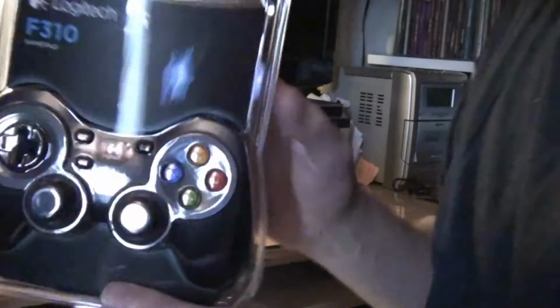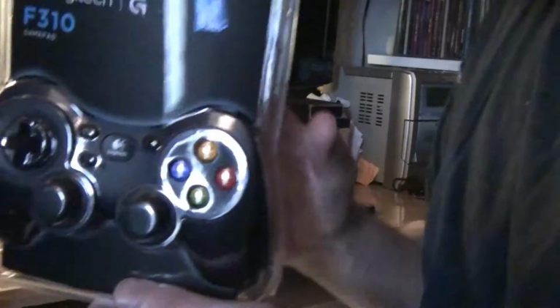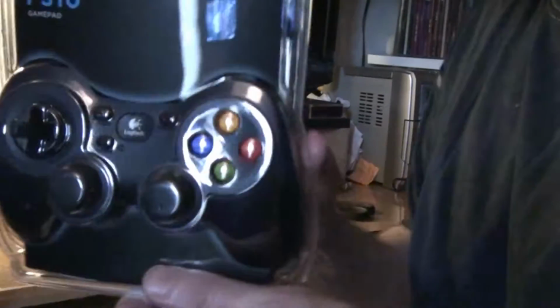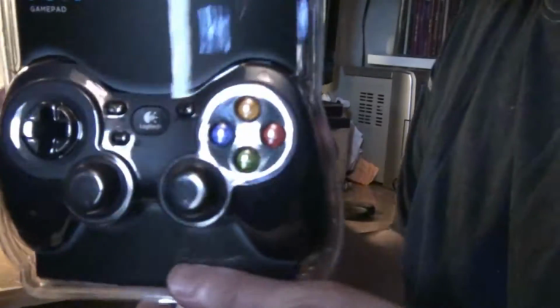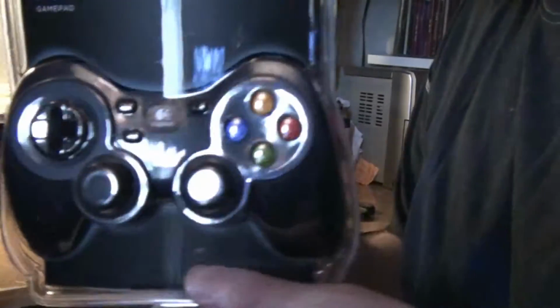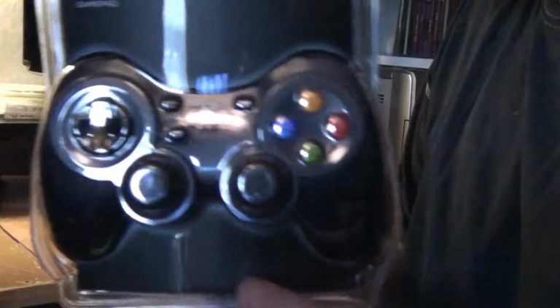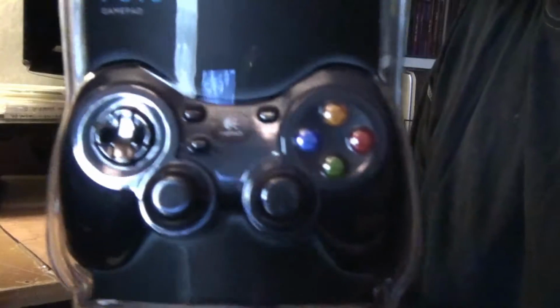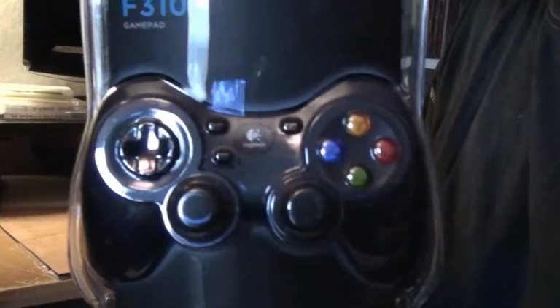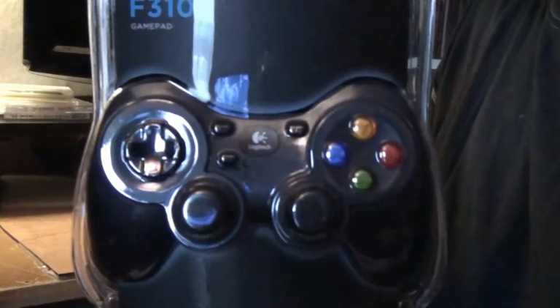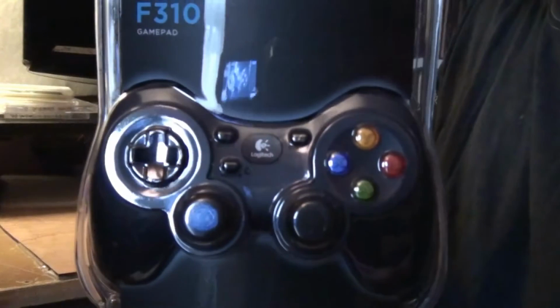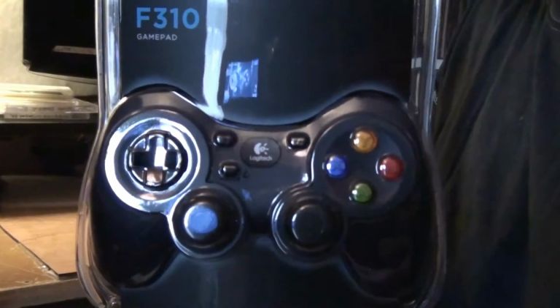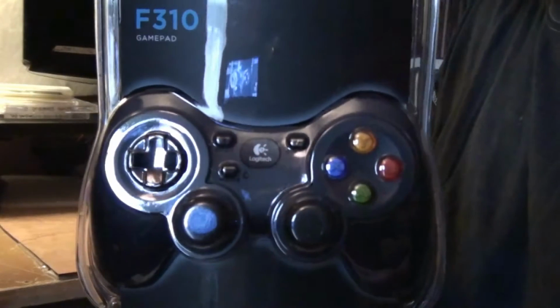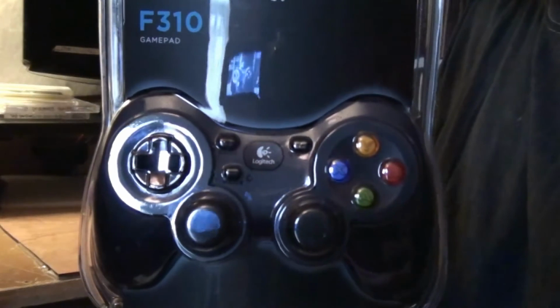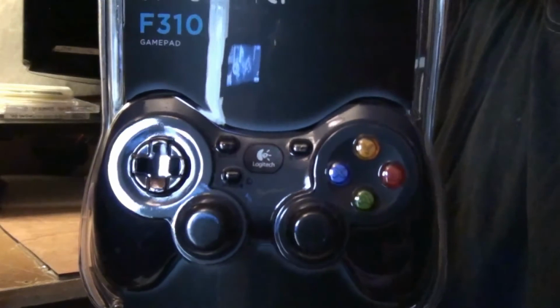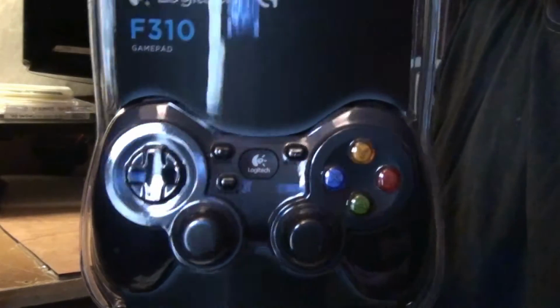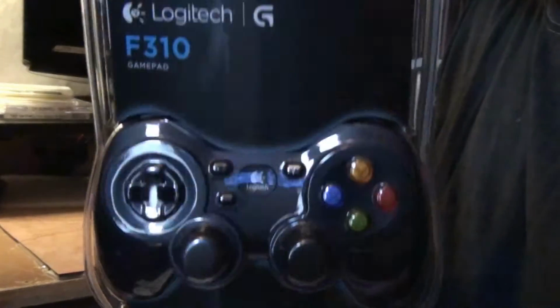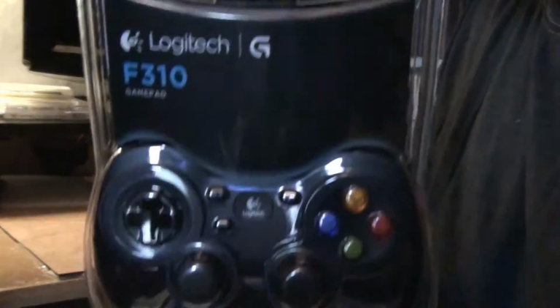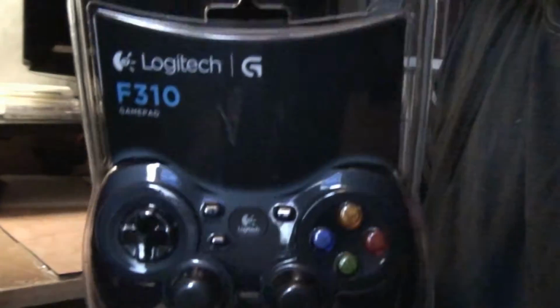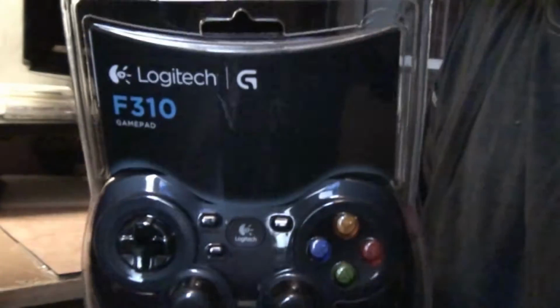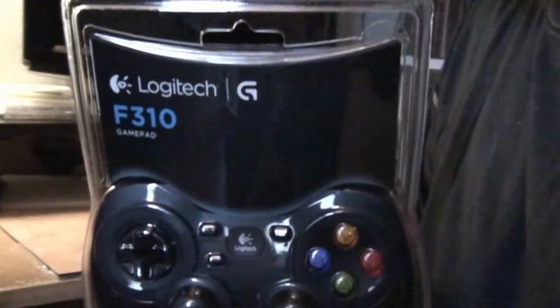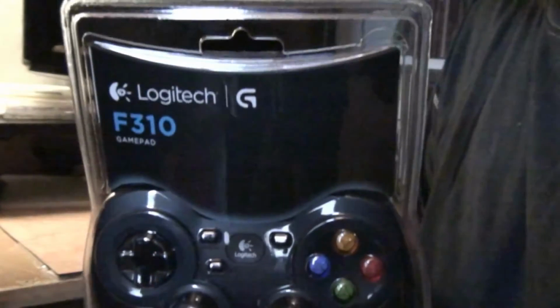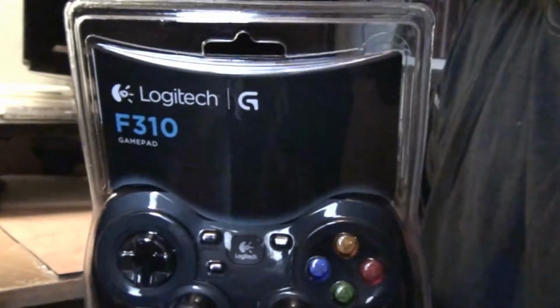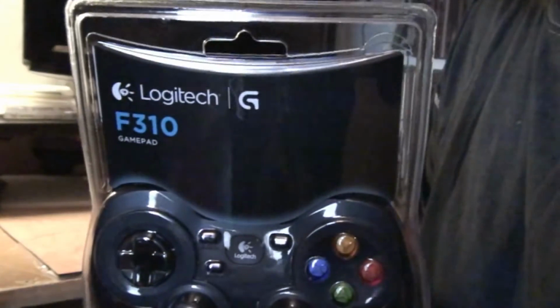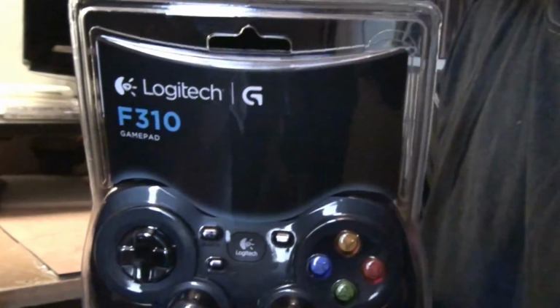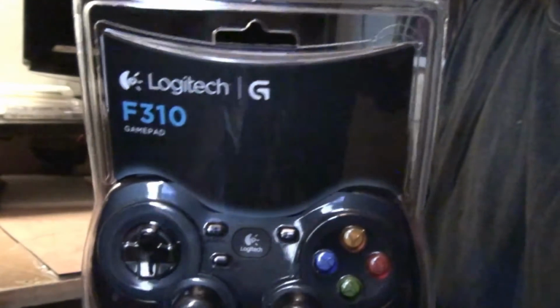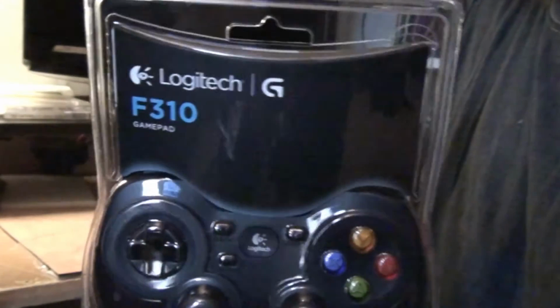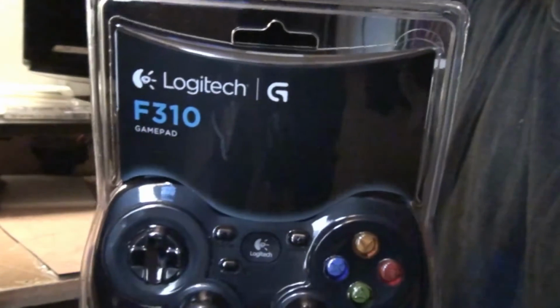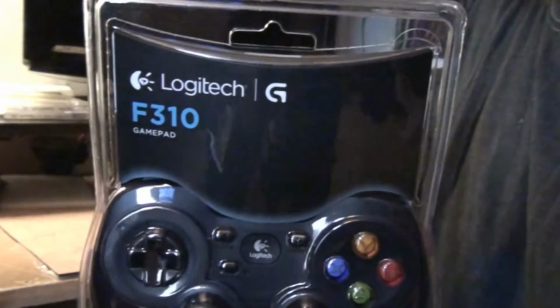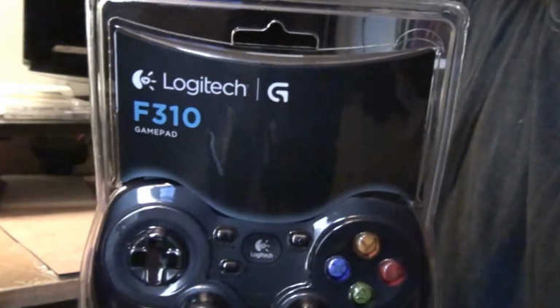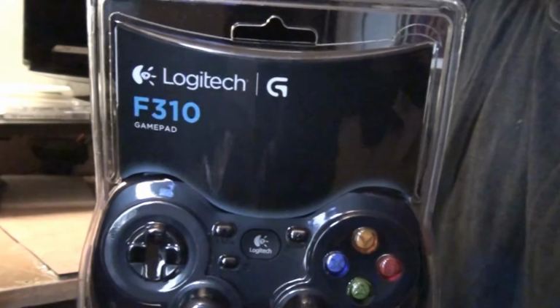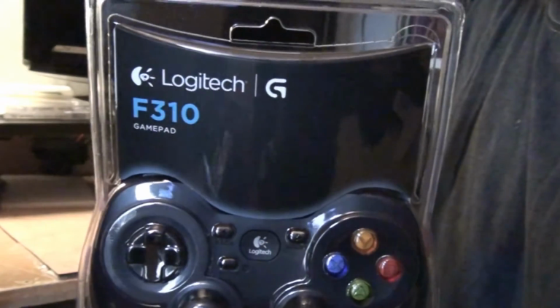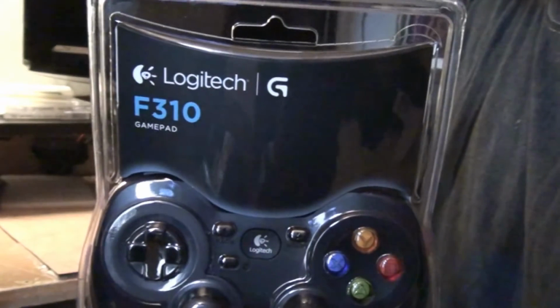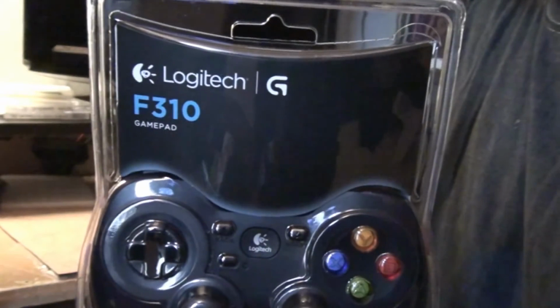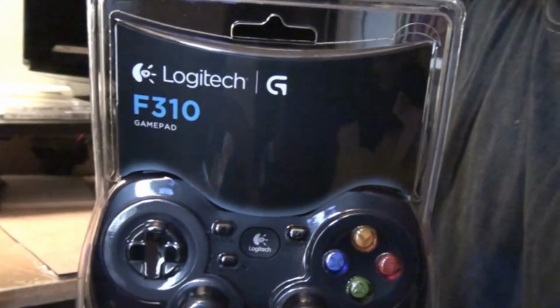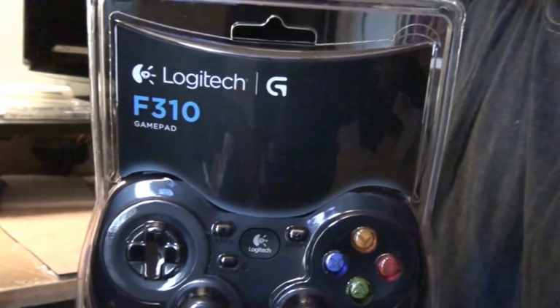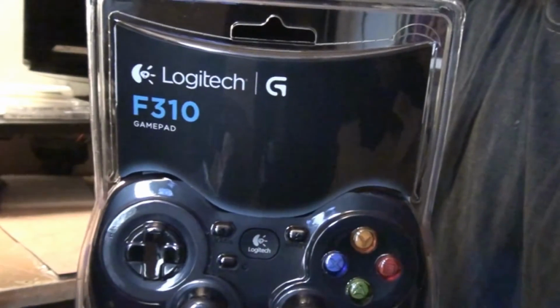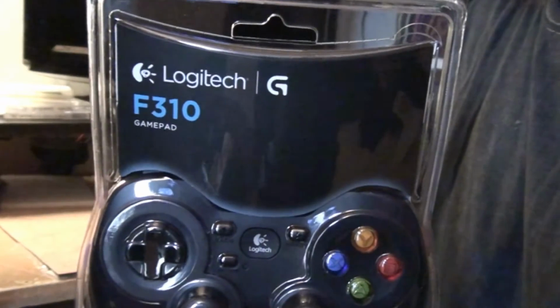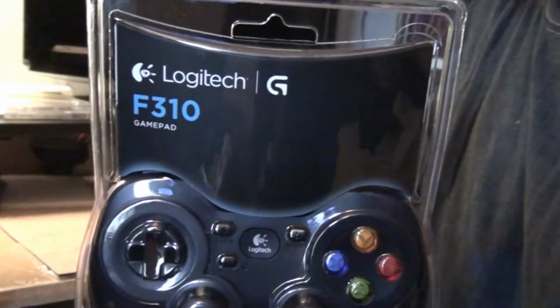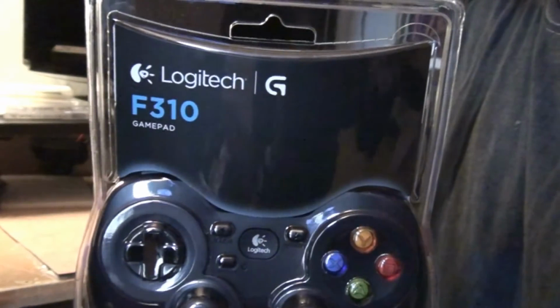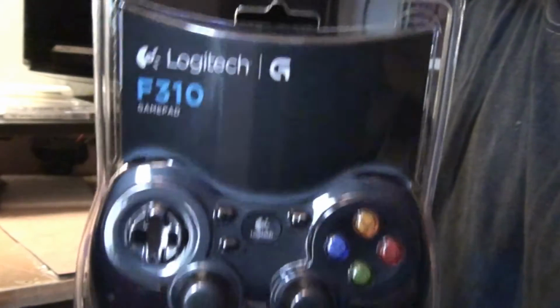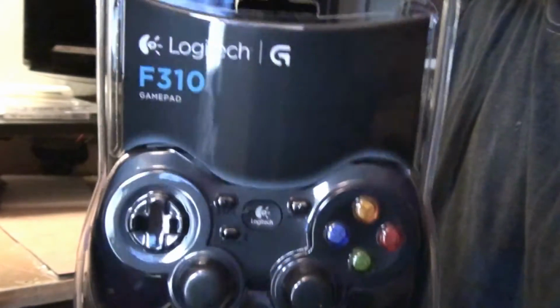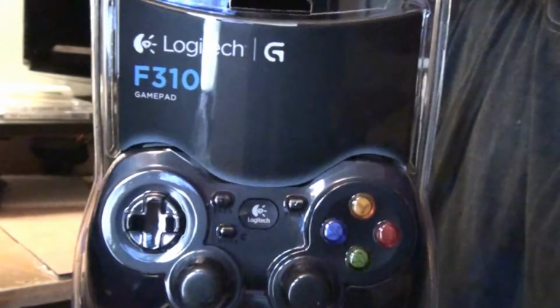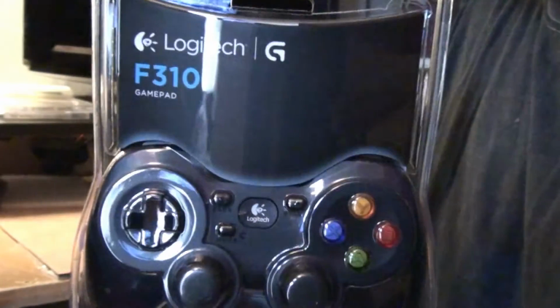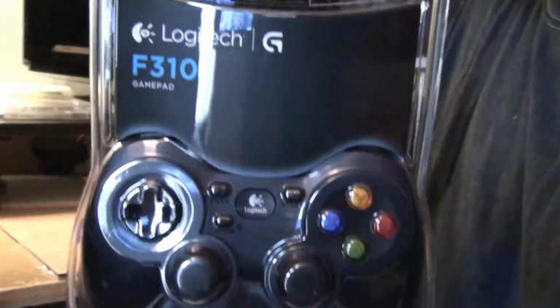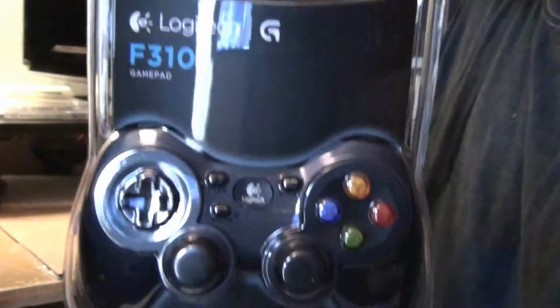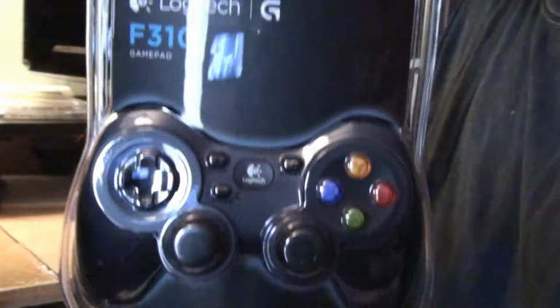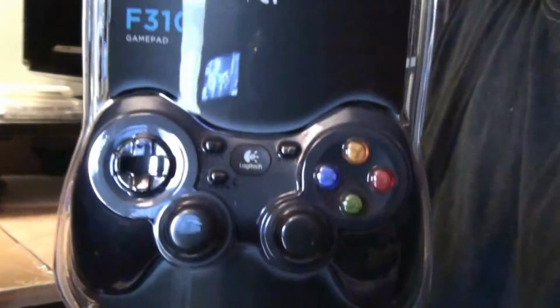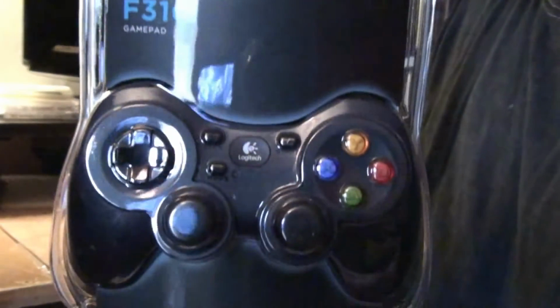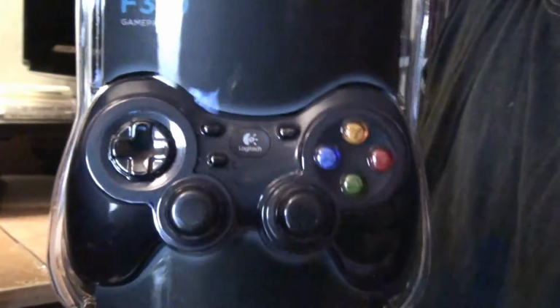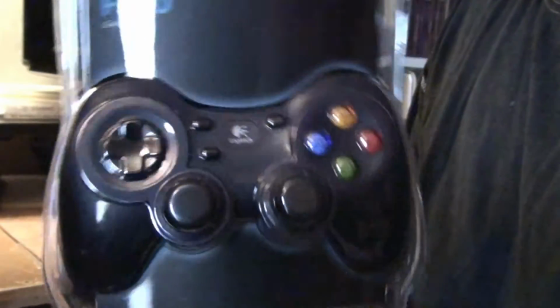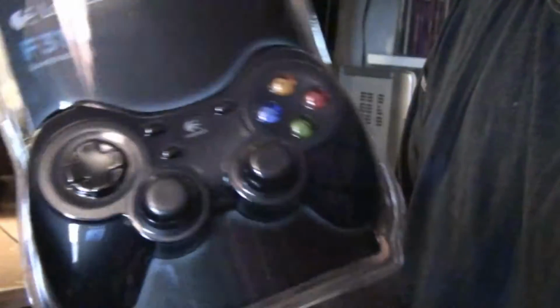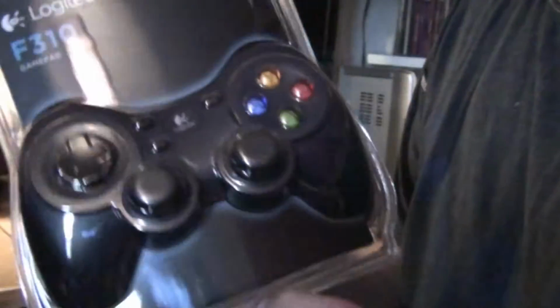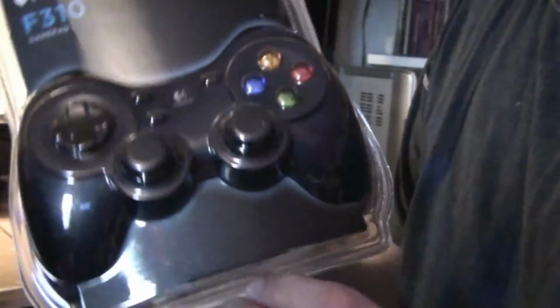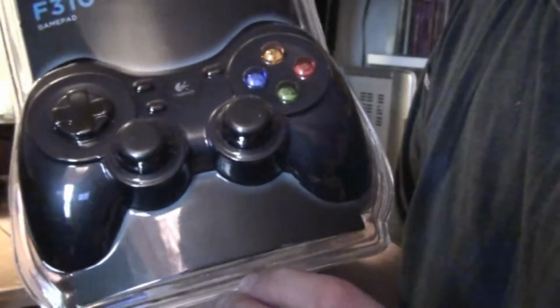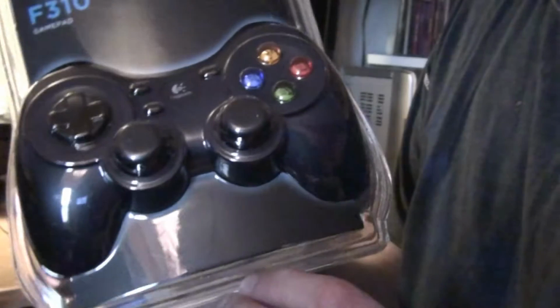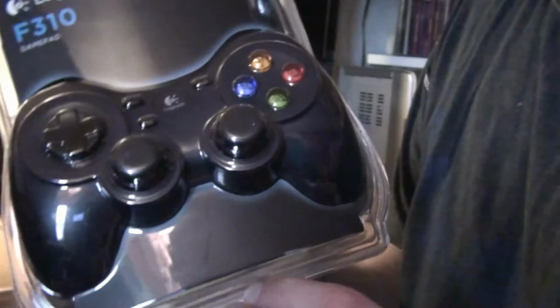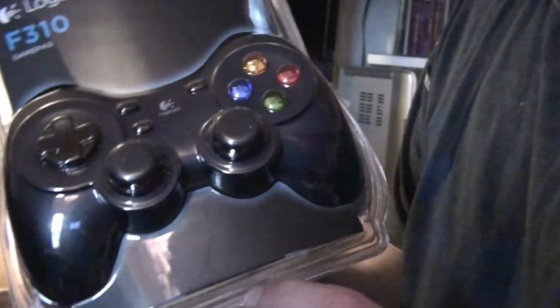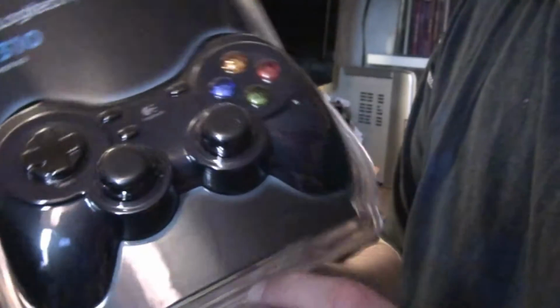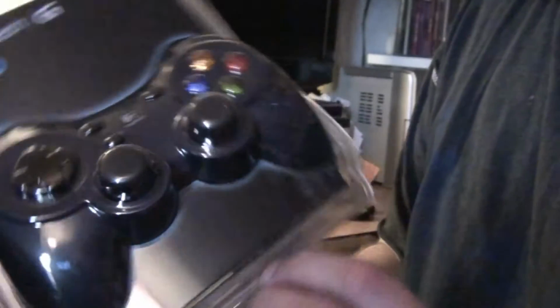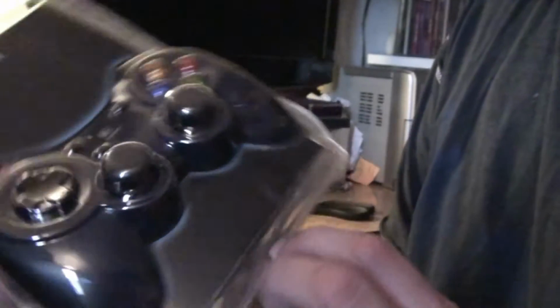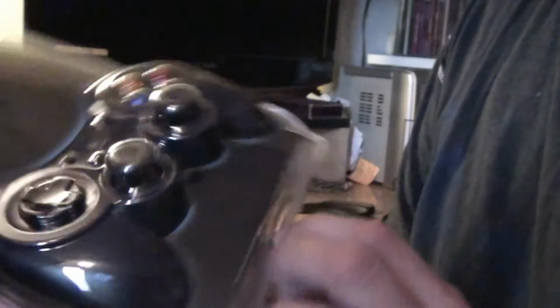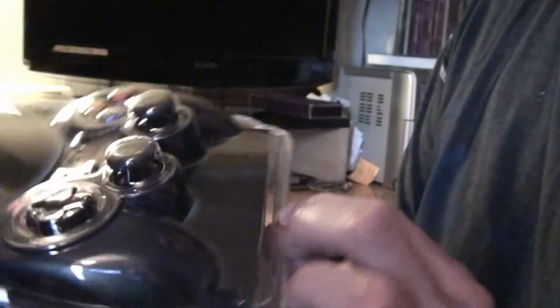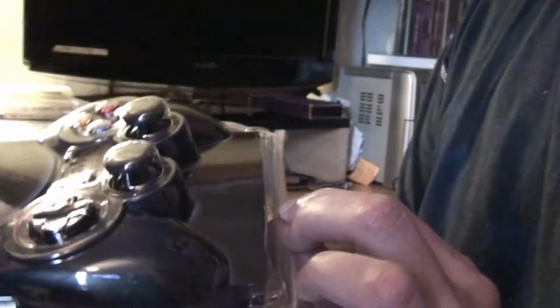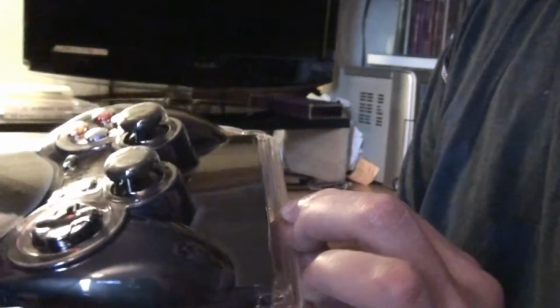There it is. It's the Logitech F310. It's supposed to be reasonably good.